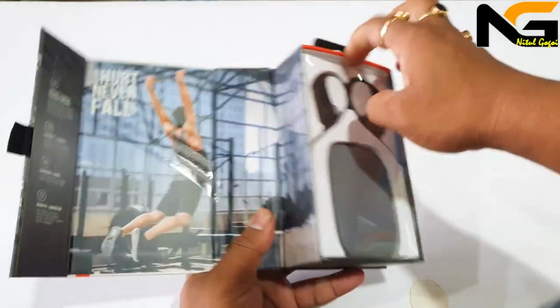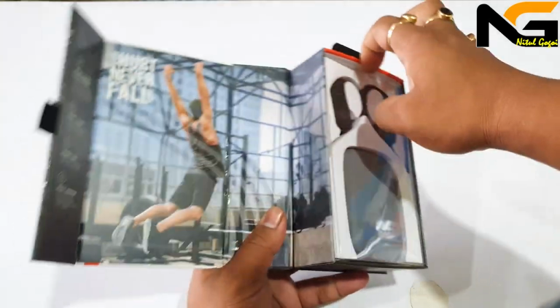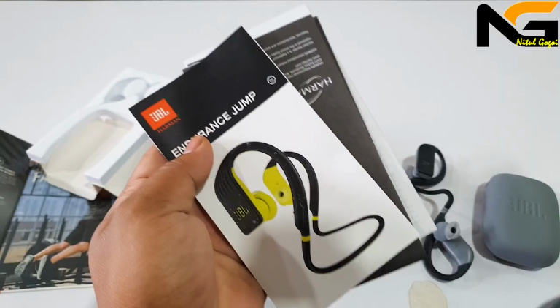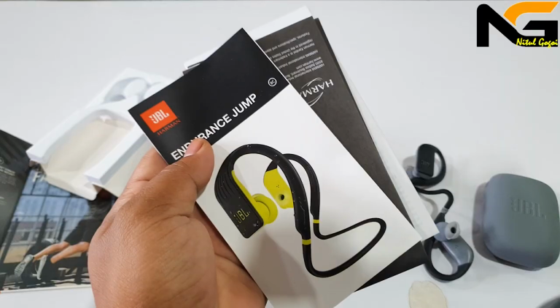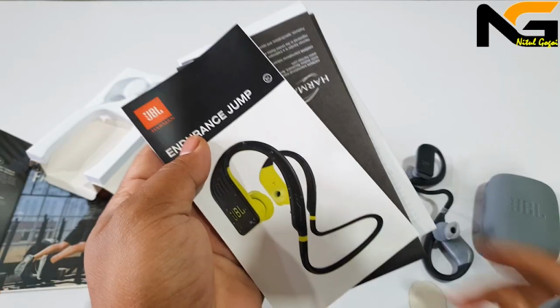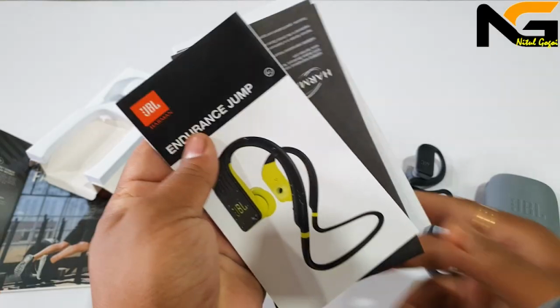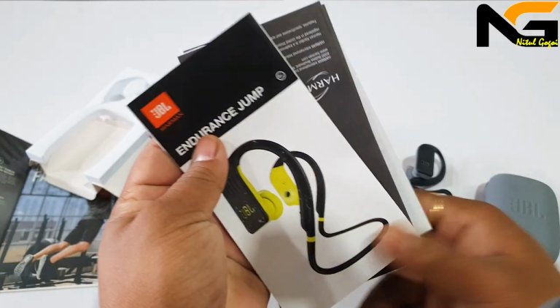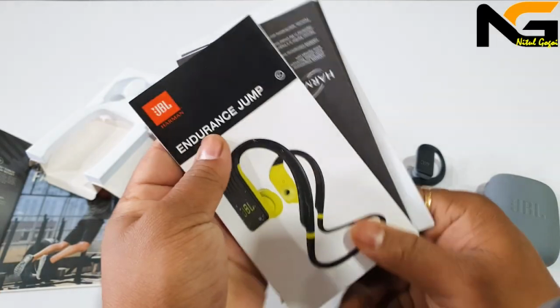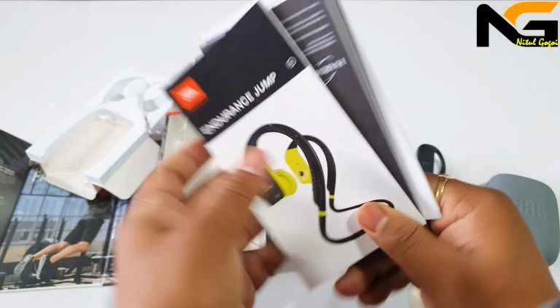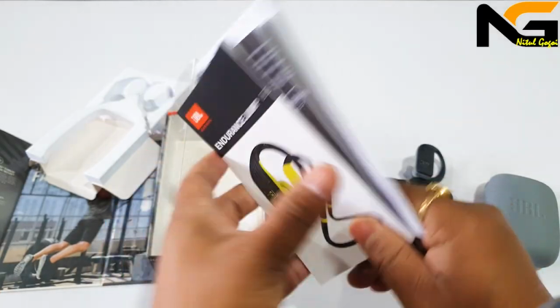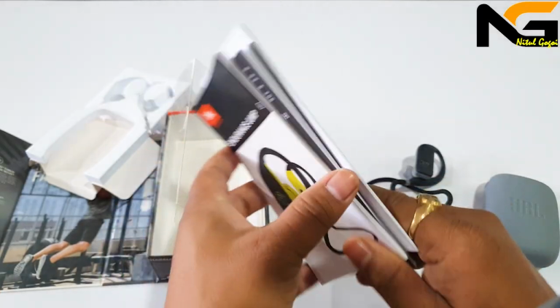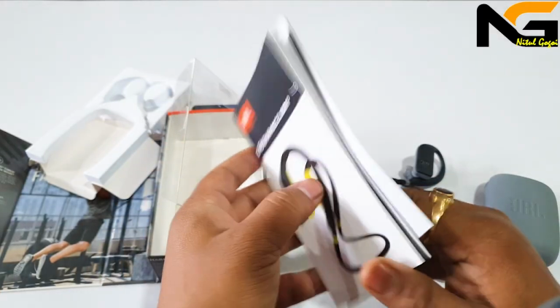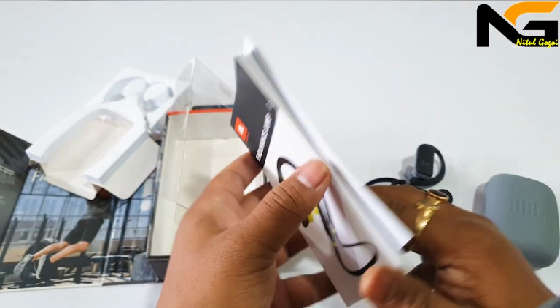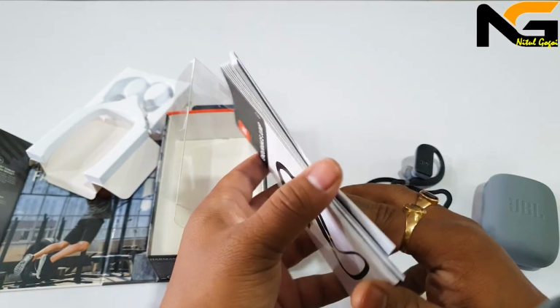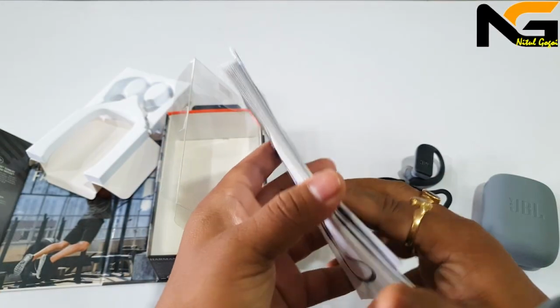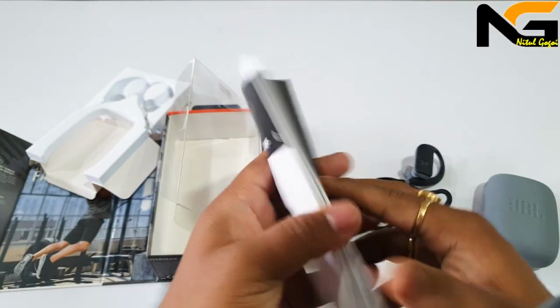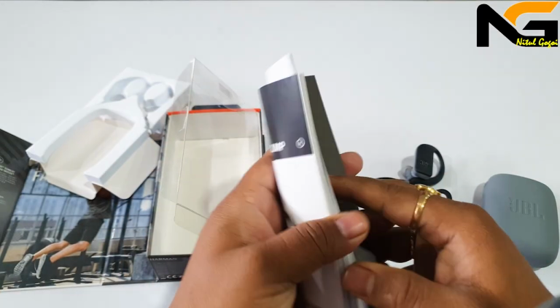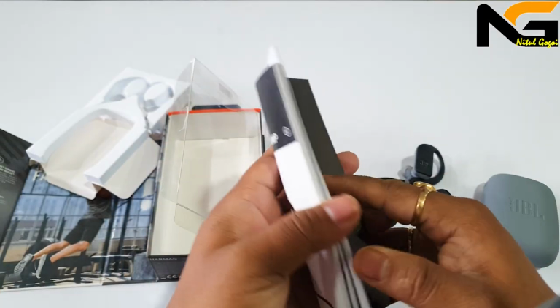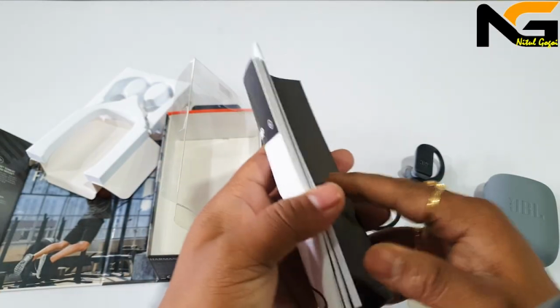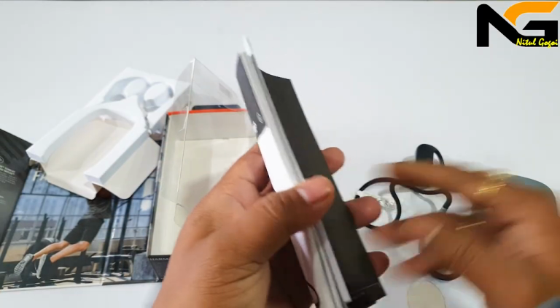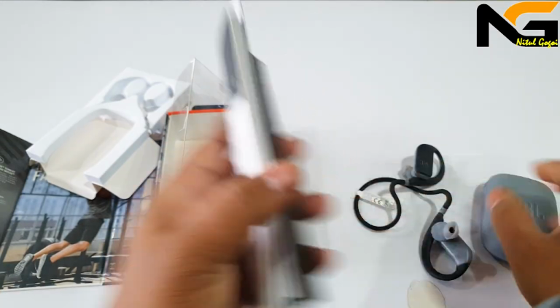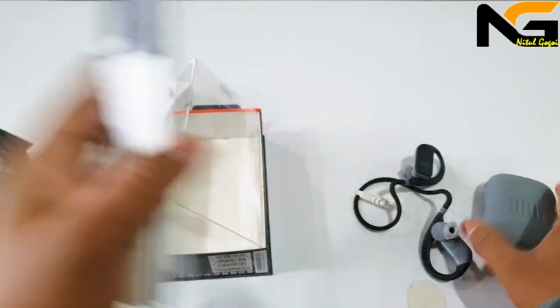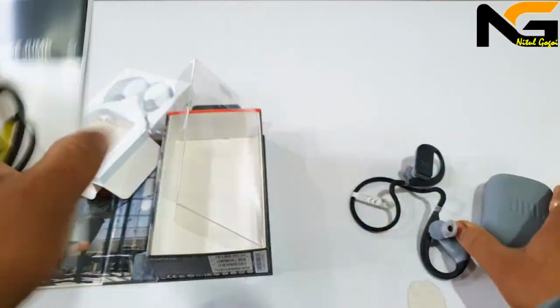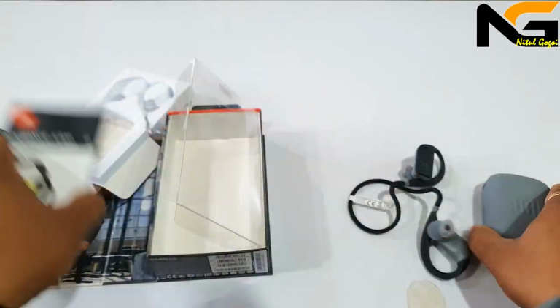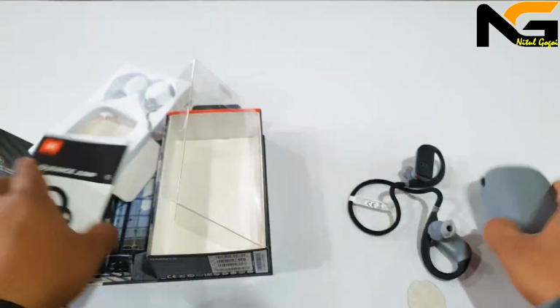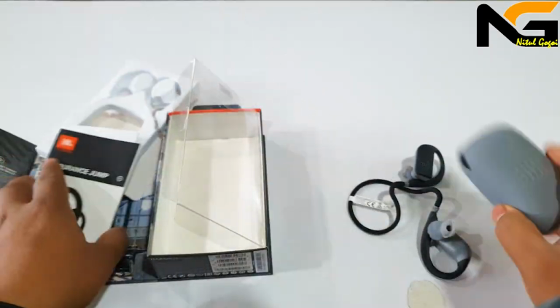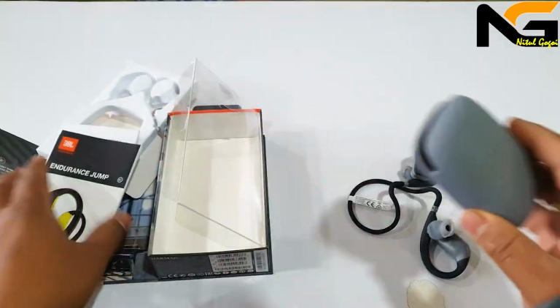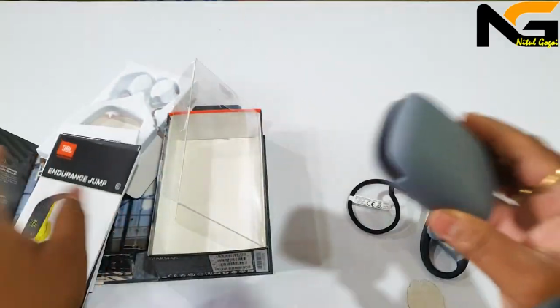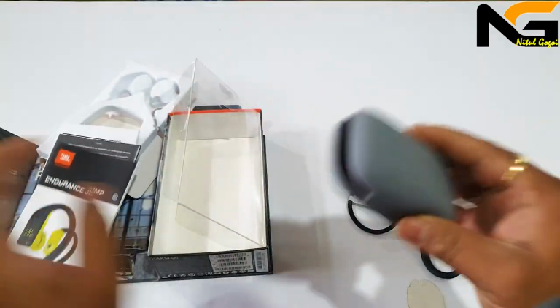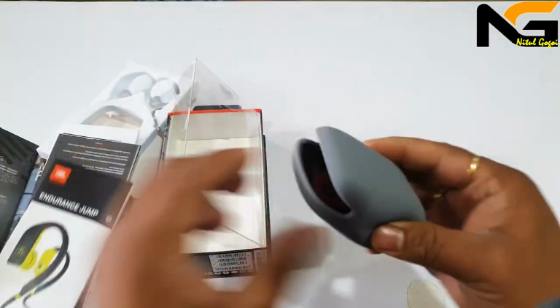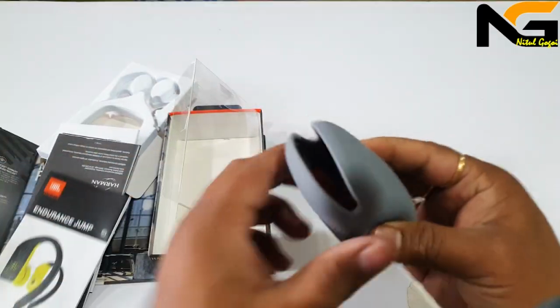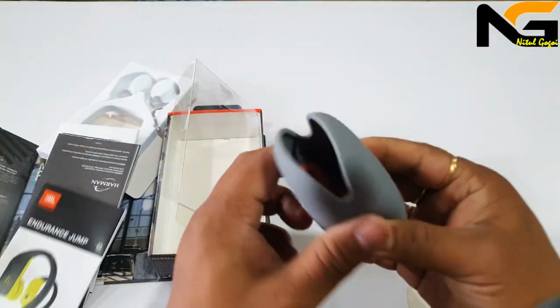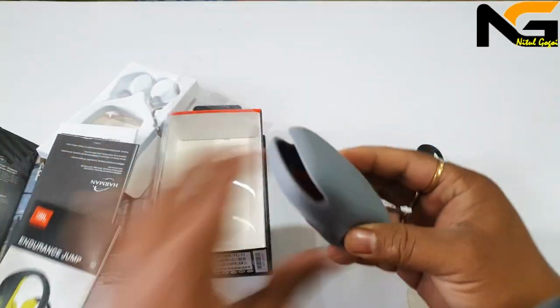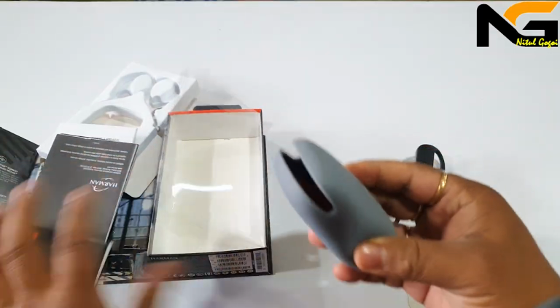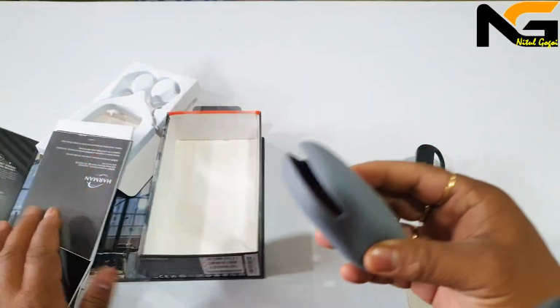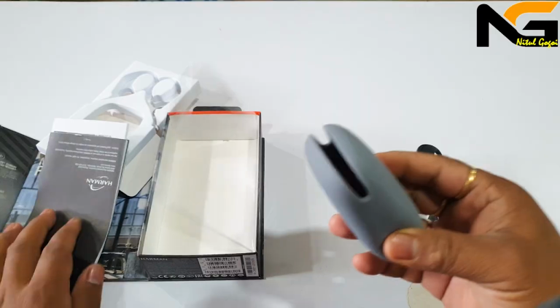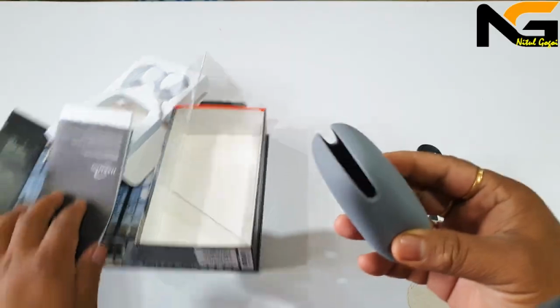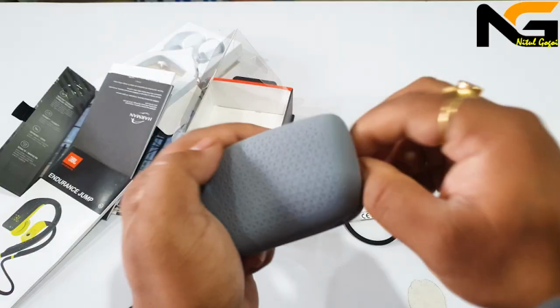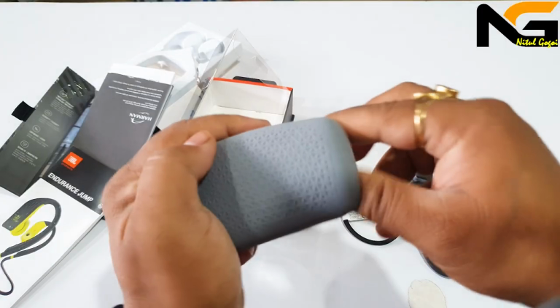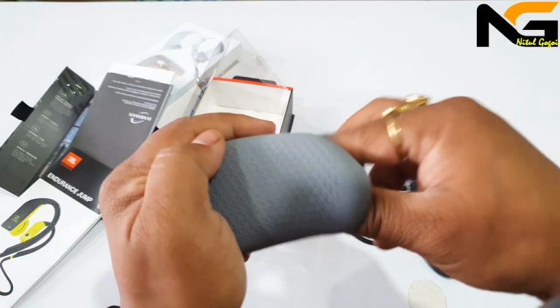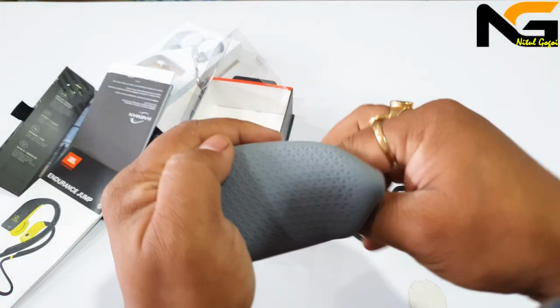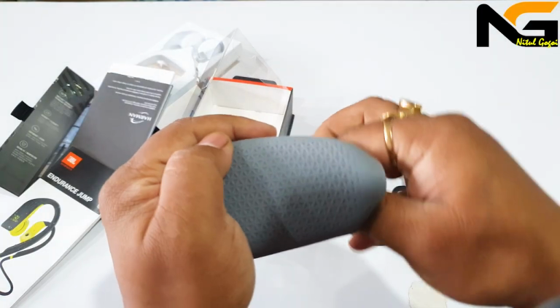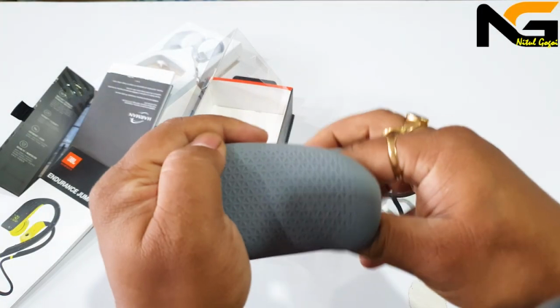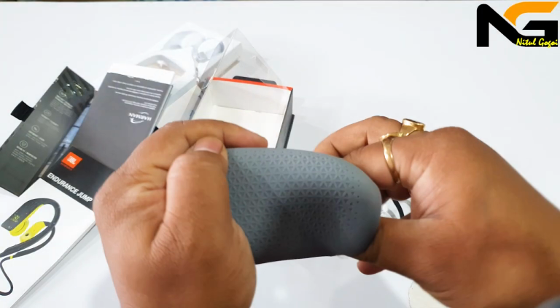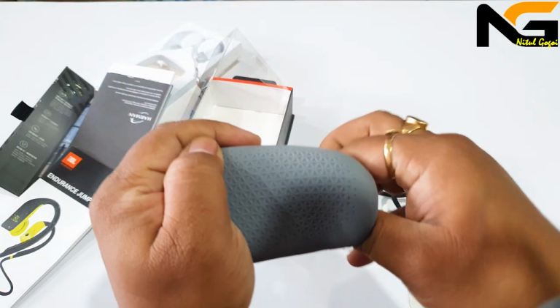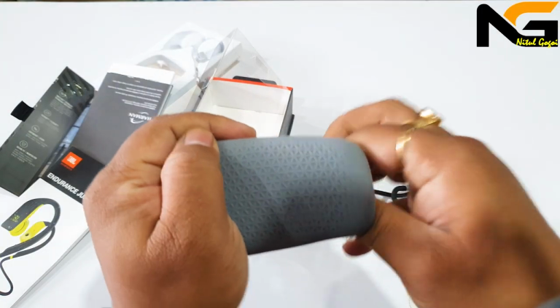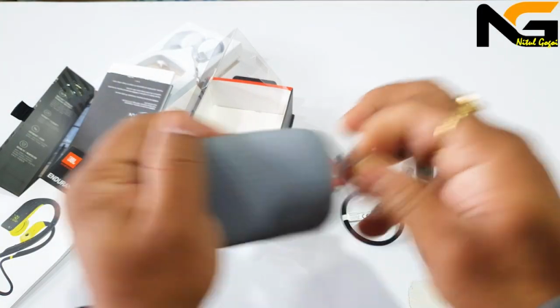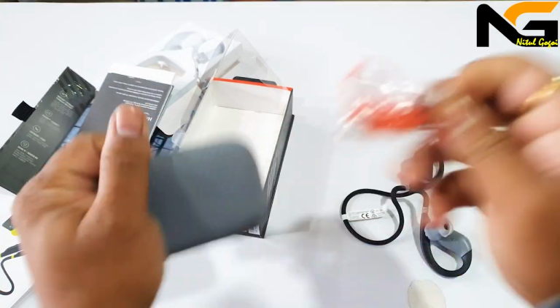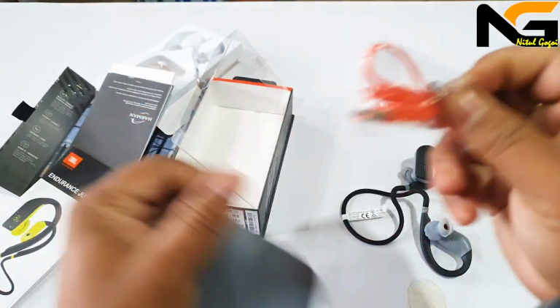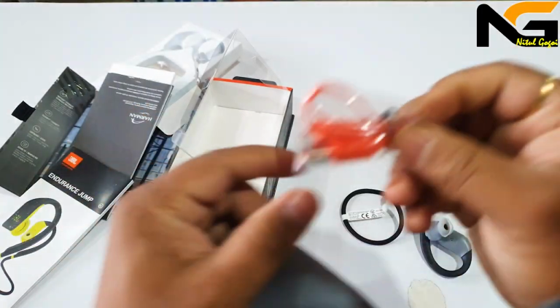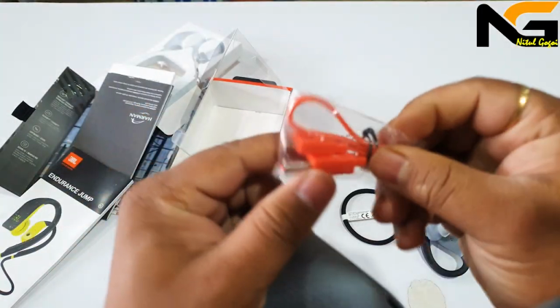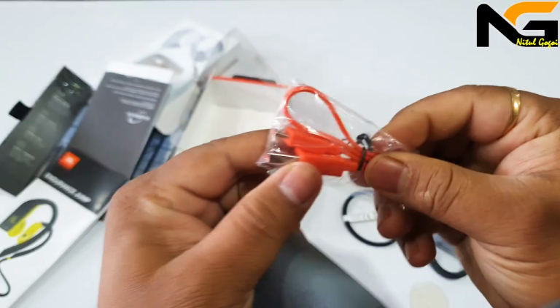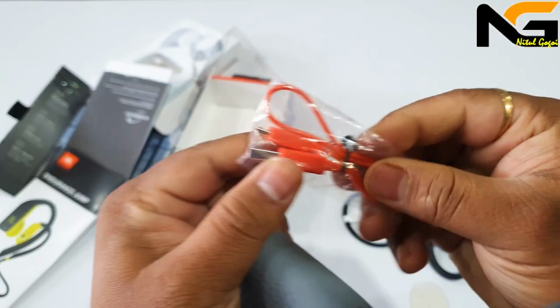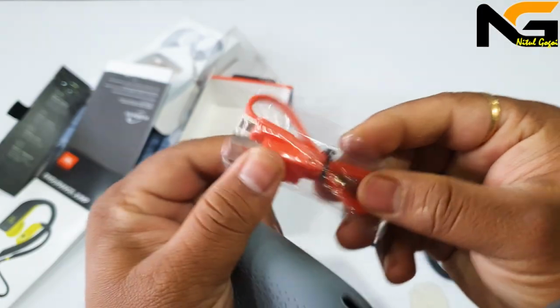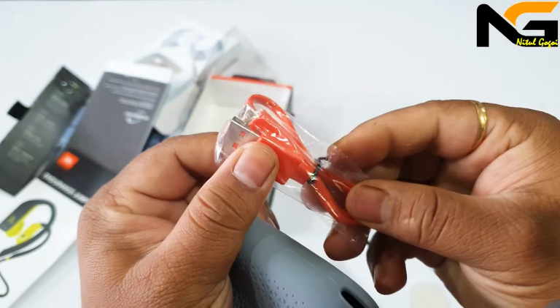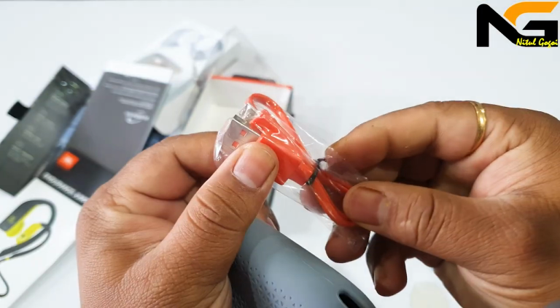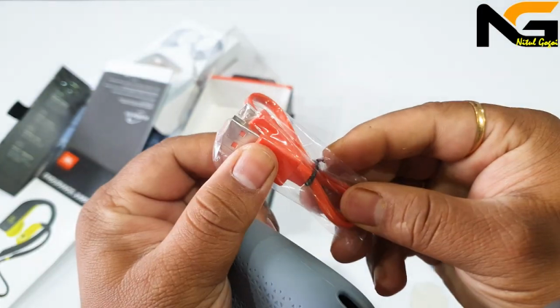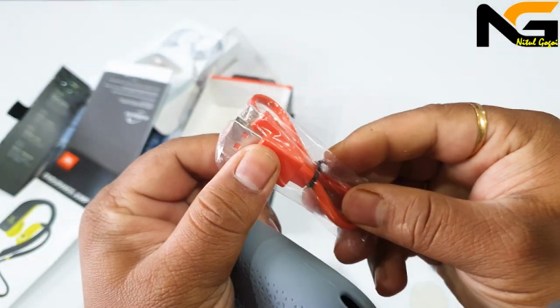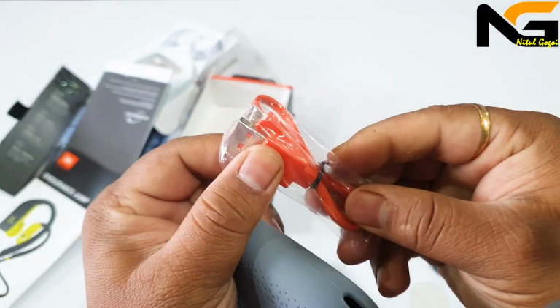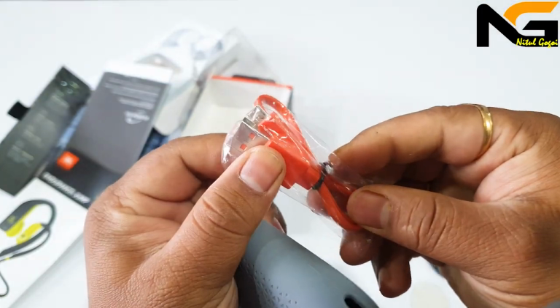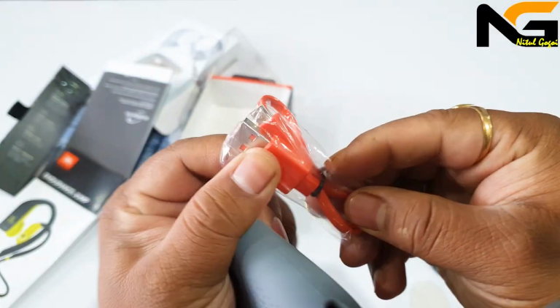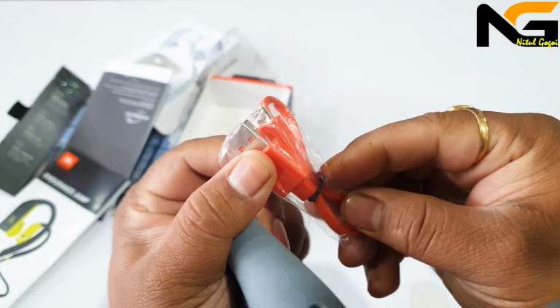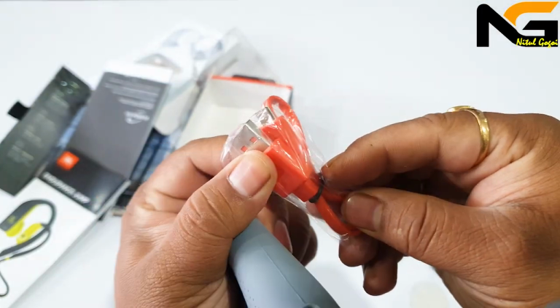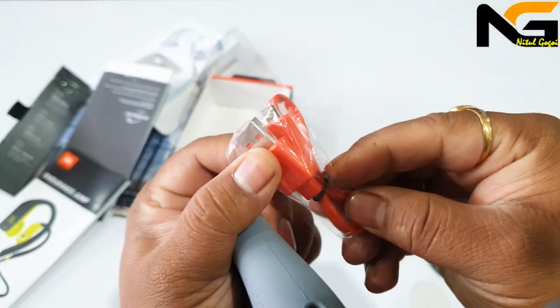In the box, you get a manual and a power cable, which is Type-C.